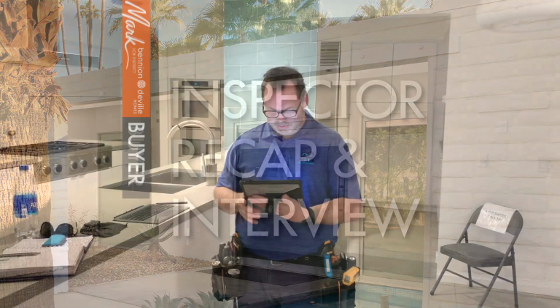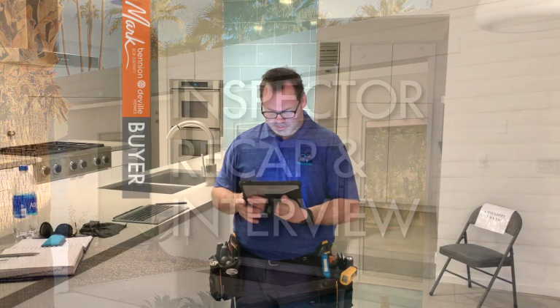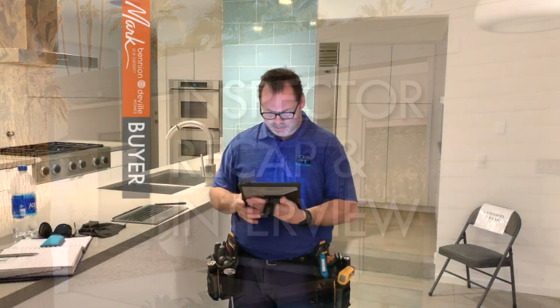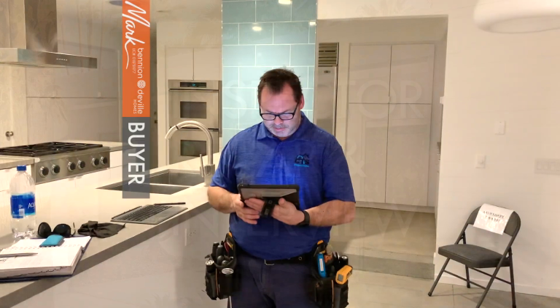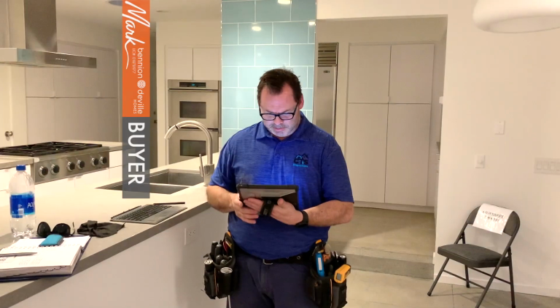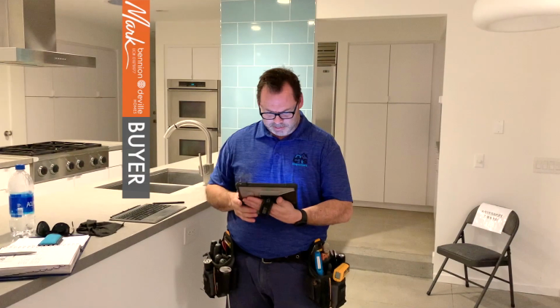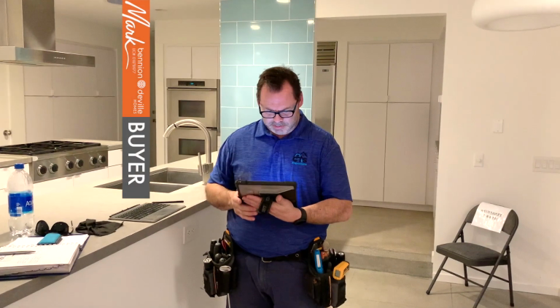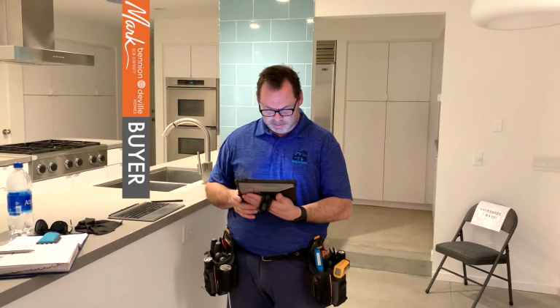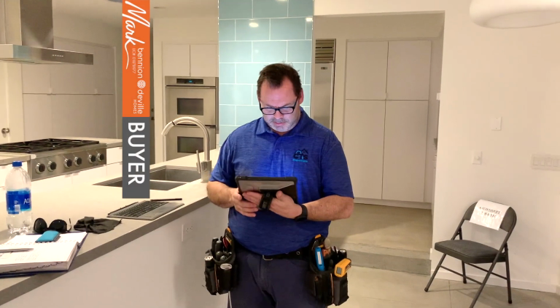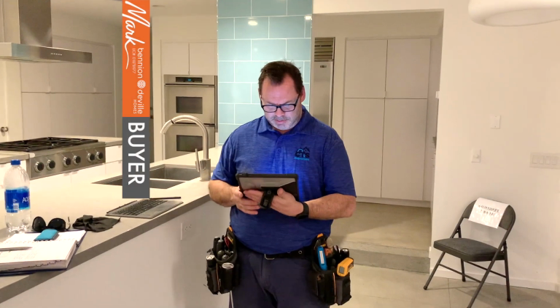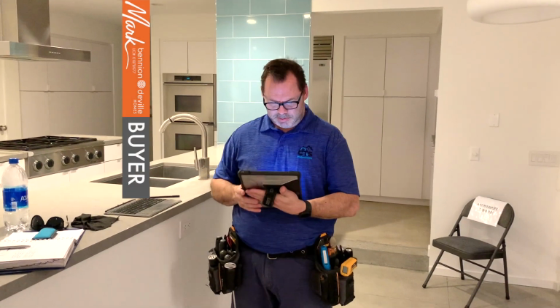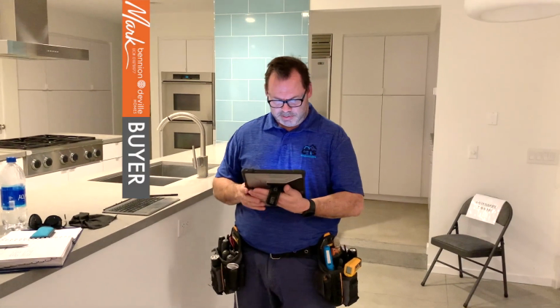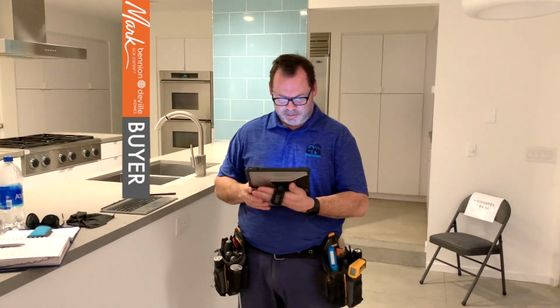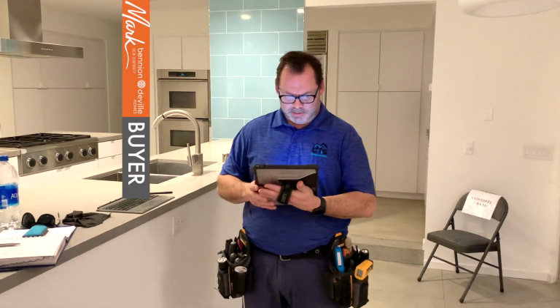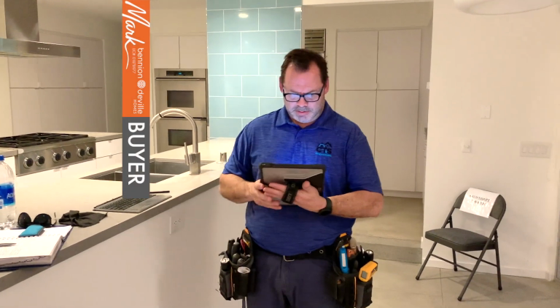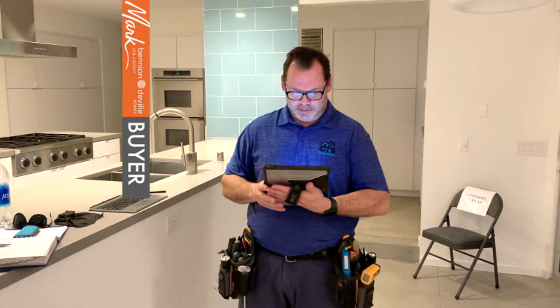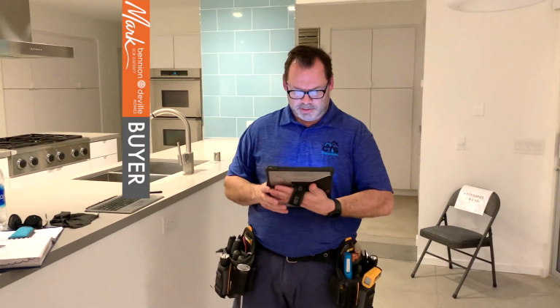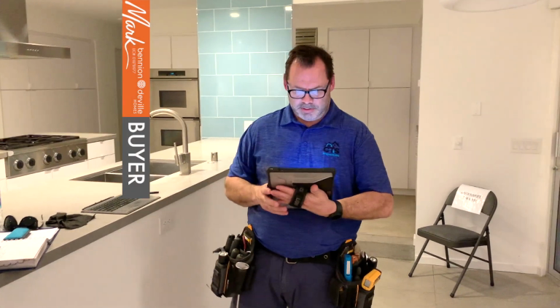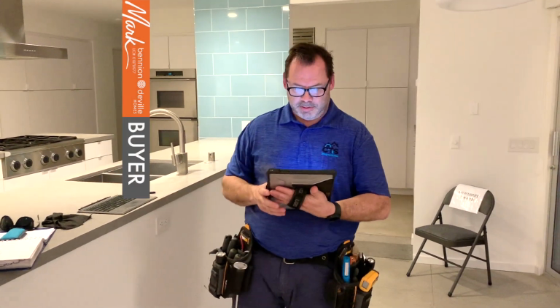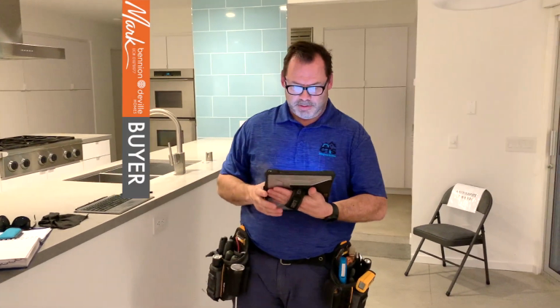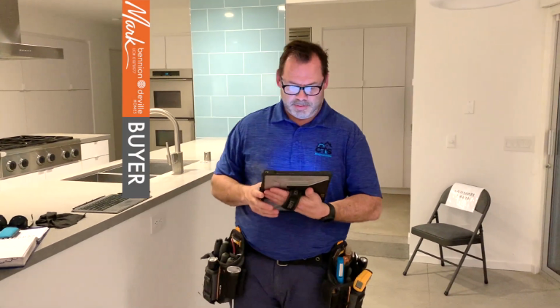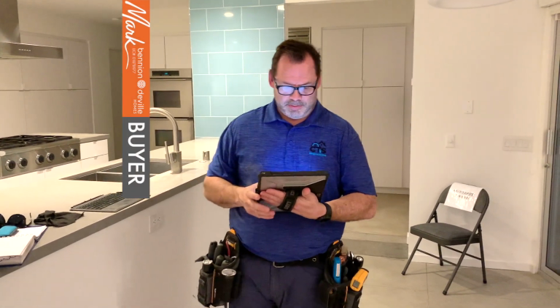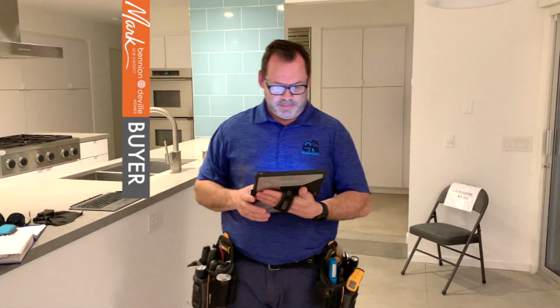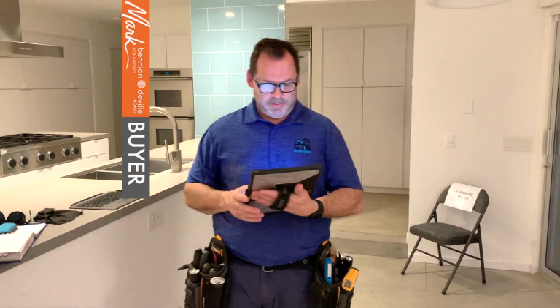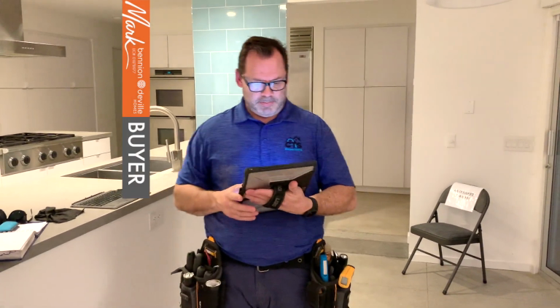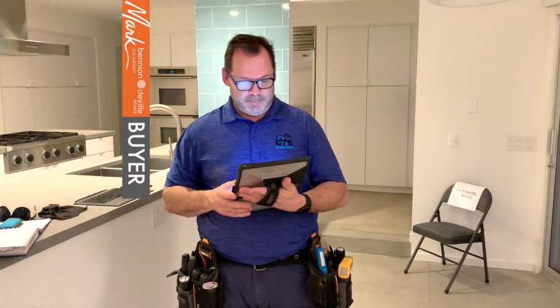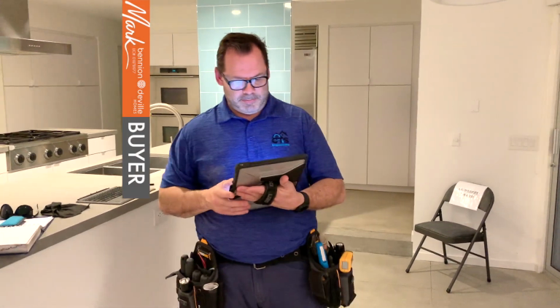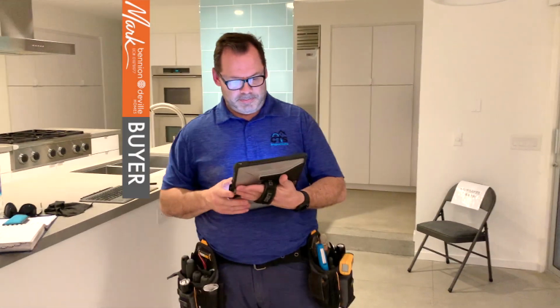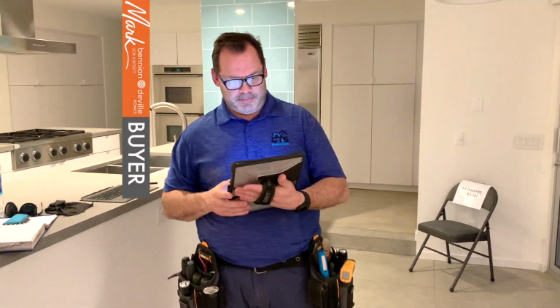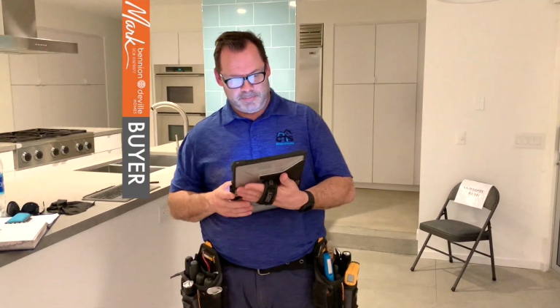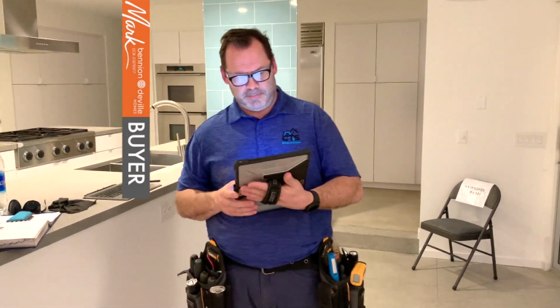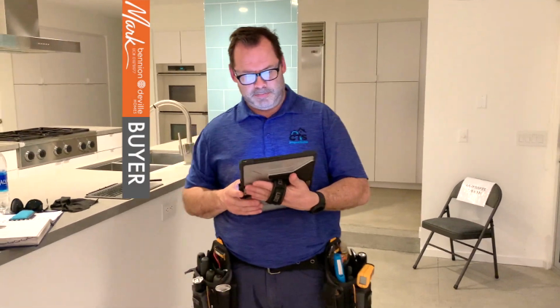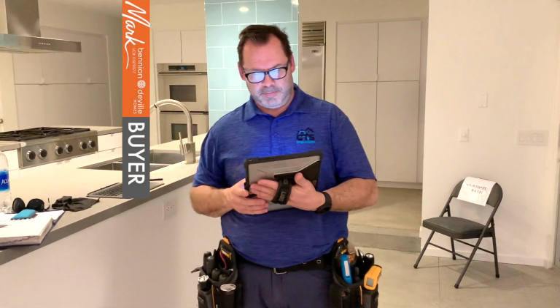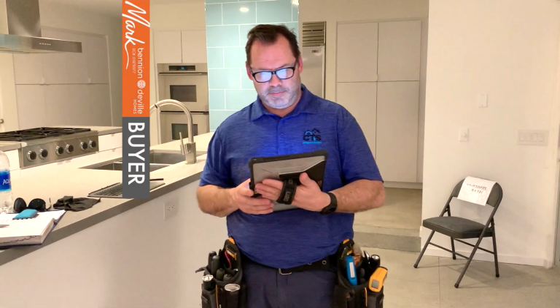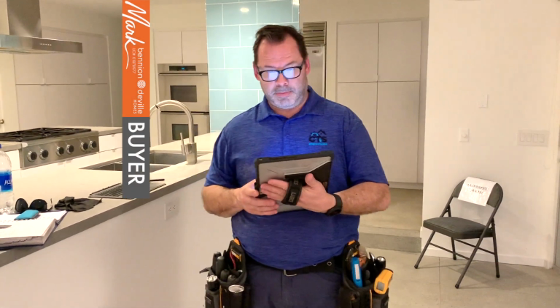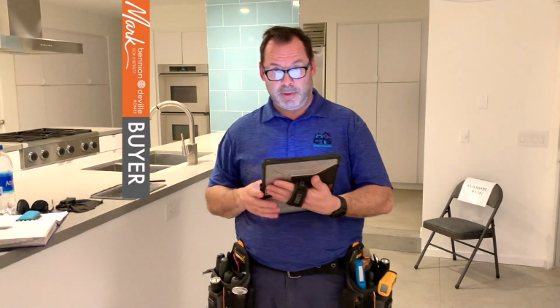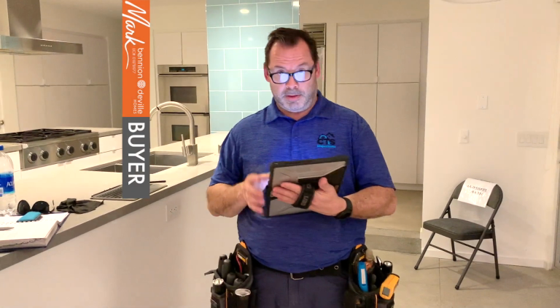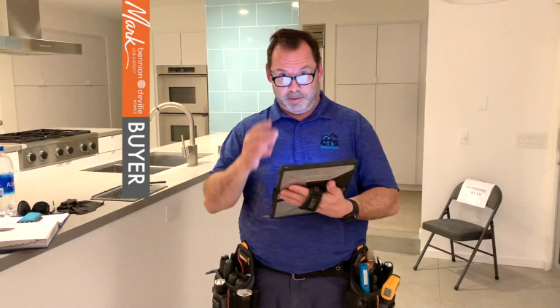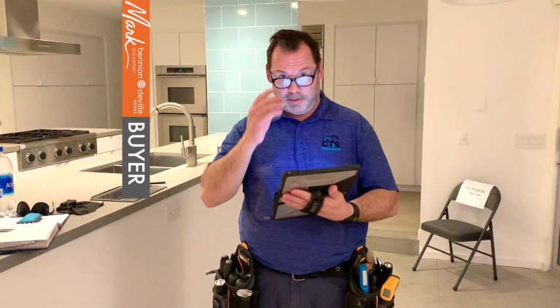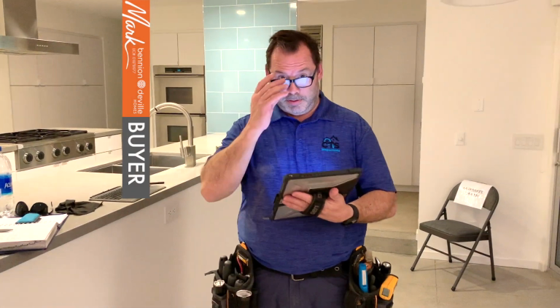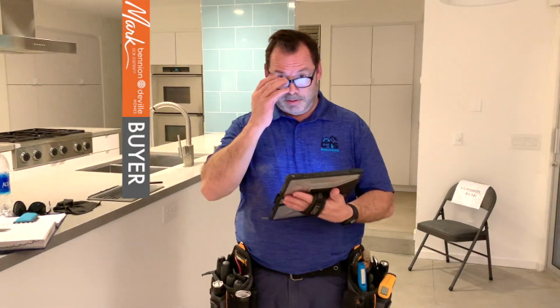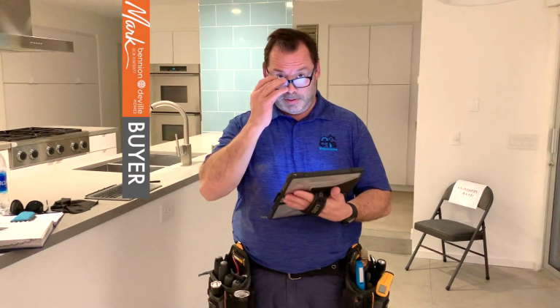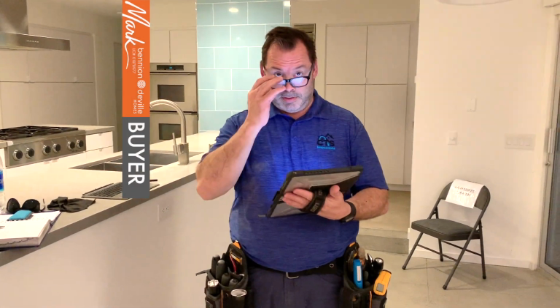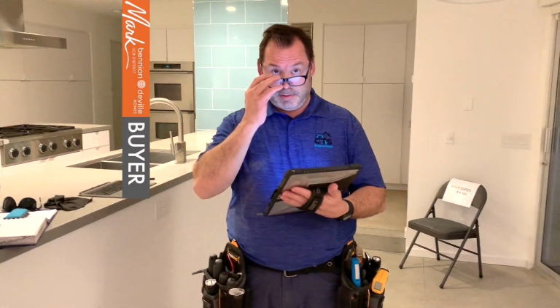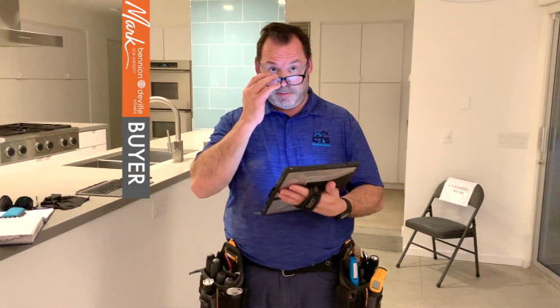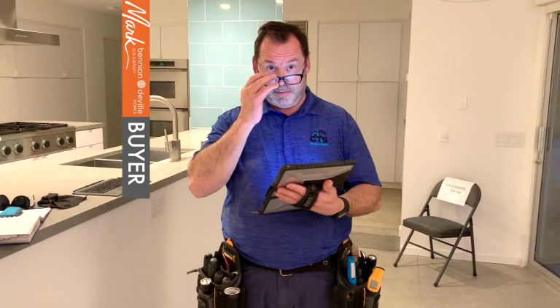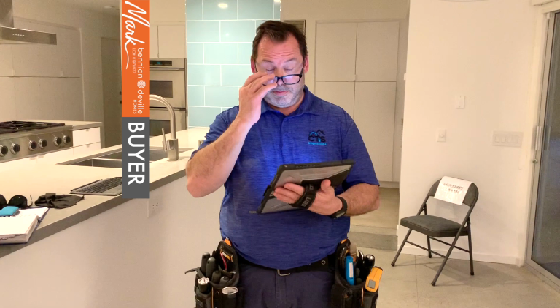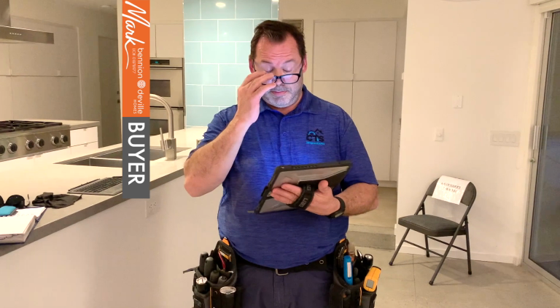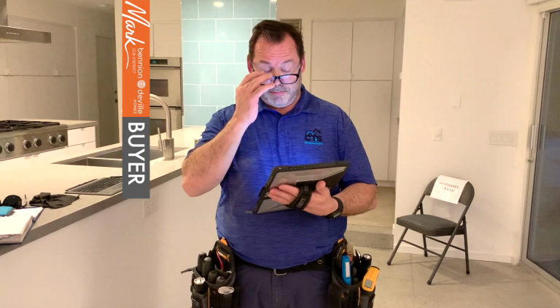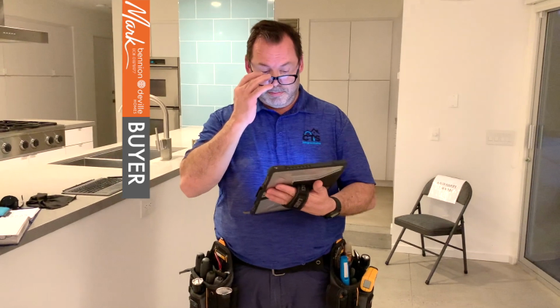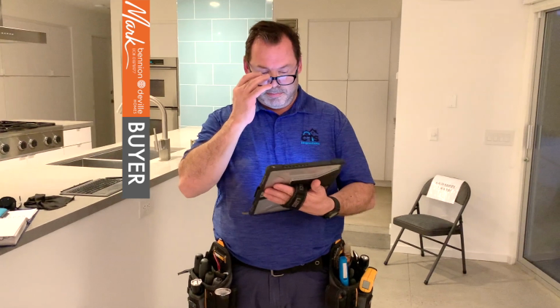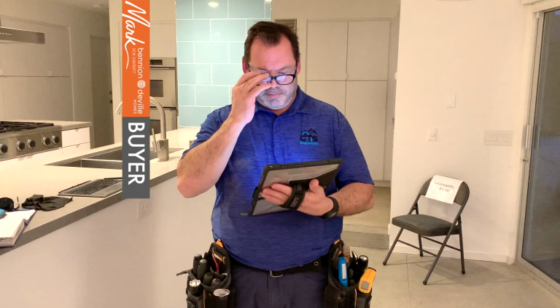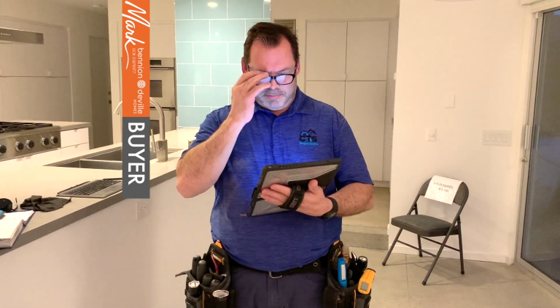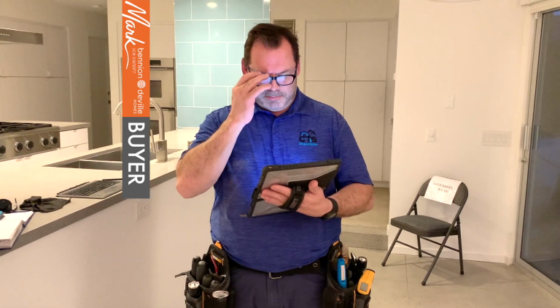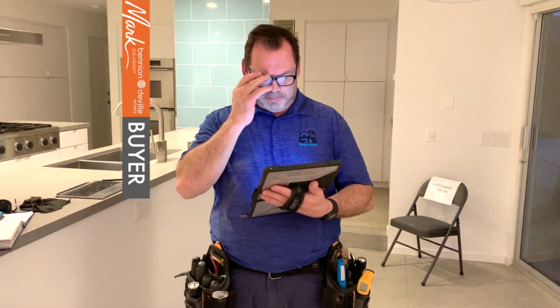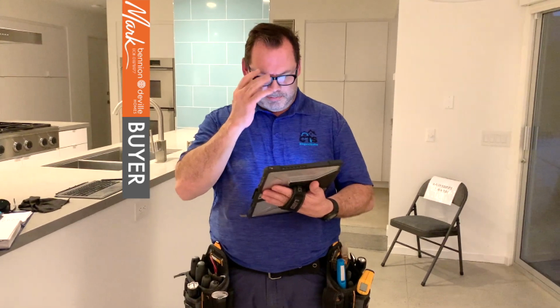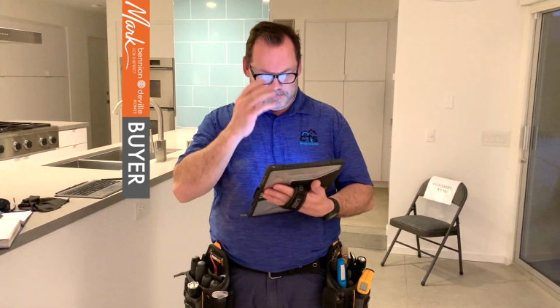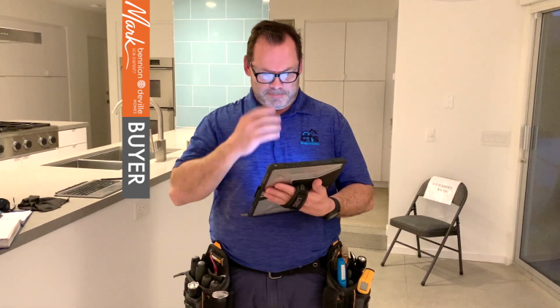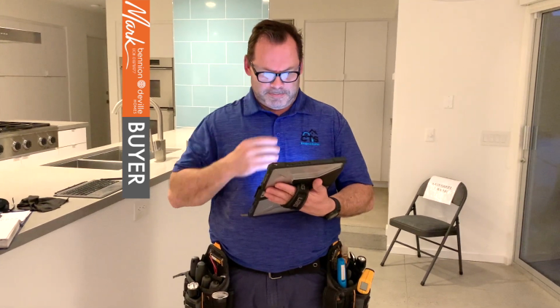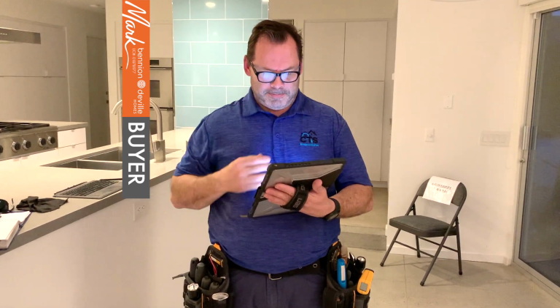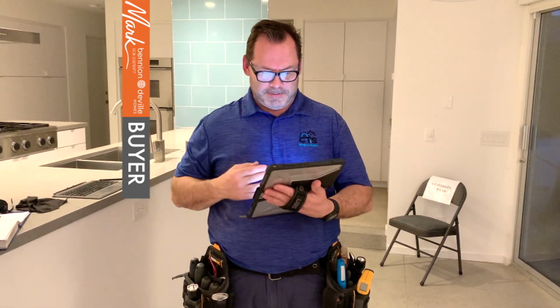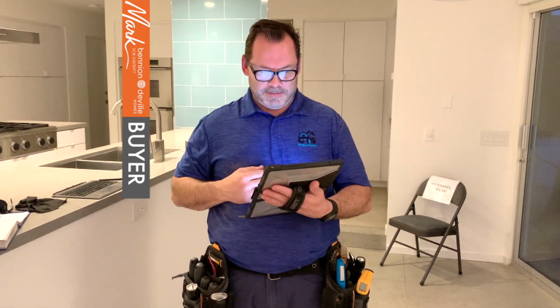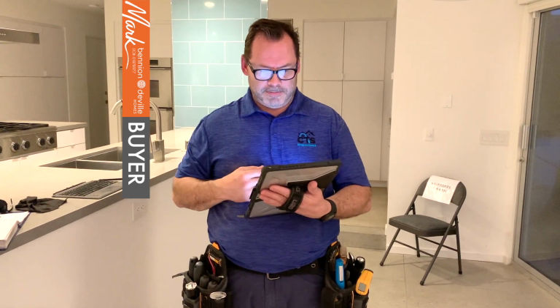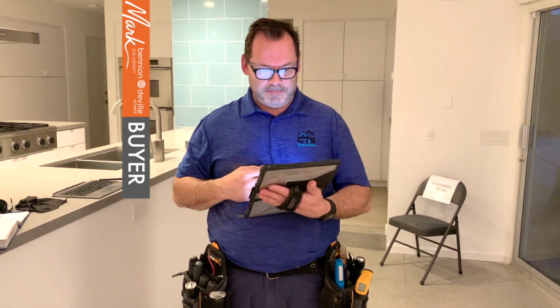All right, we've got Casey here. We're going to go through the different elements that were found in the house. Take it away, Casey.